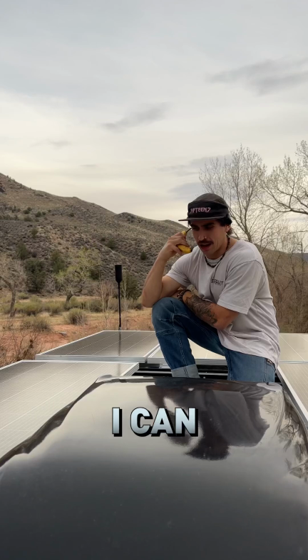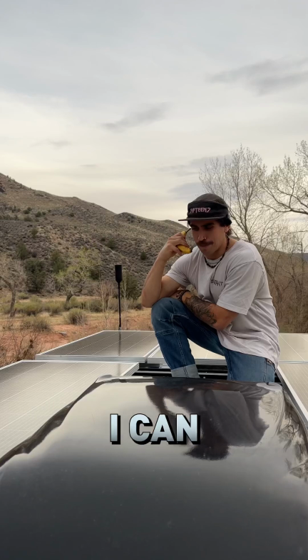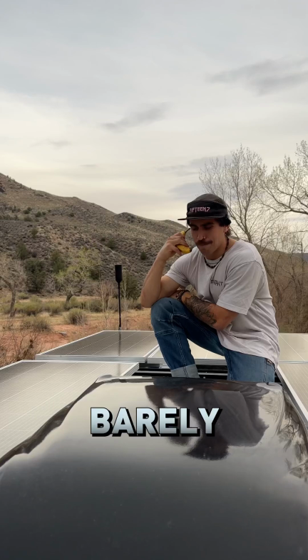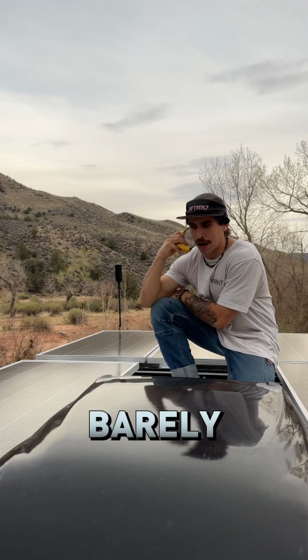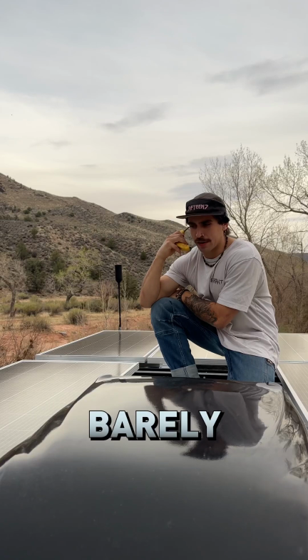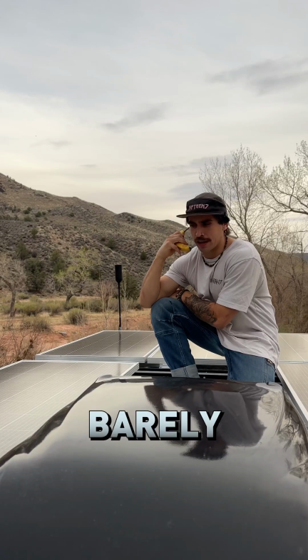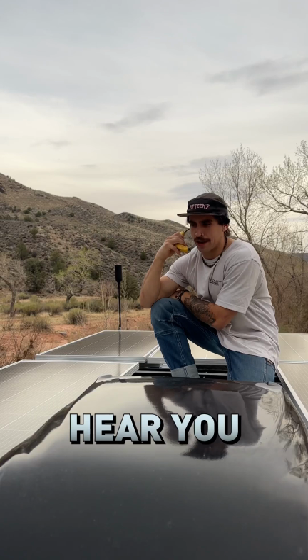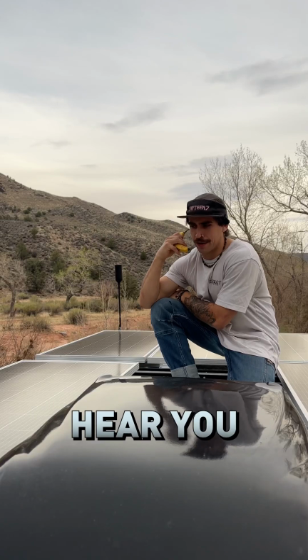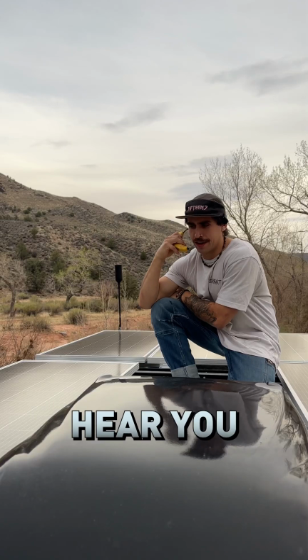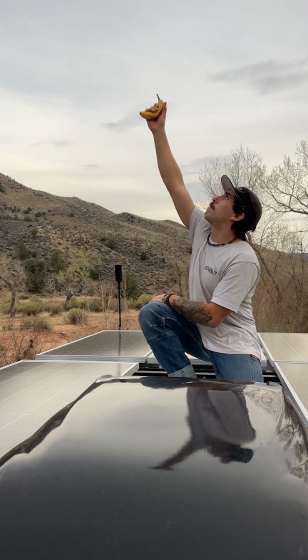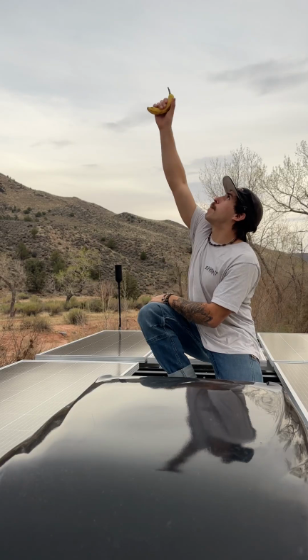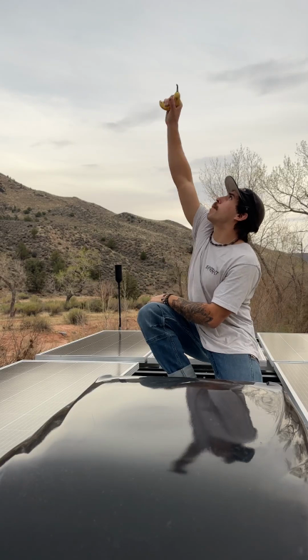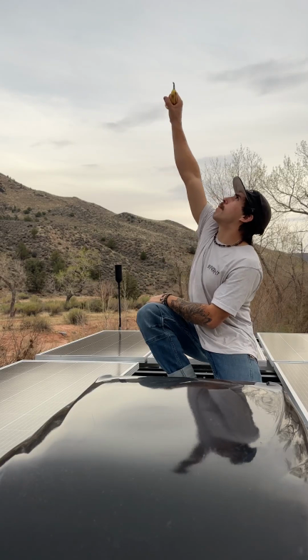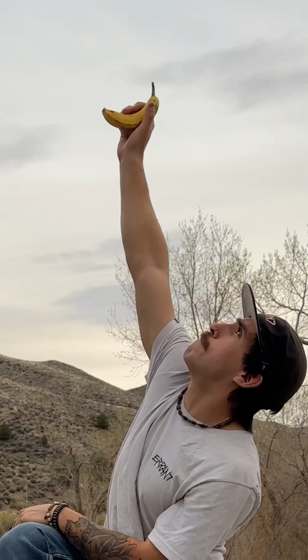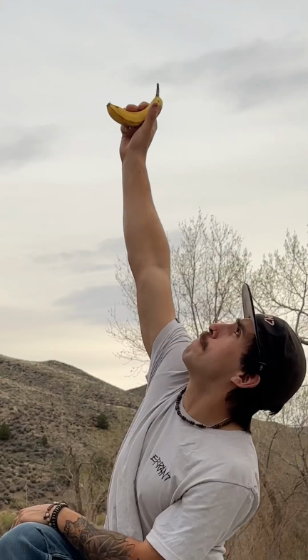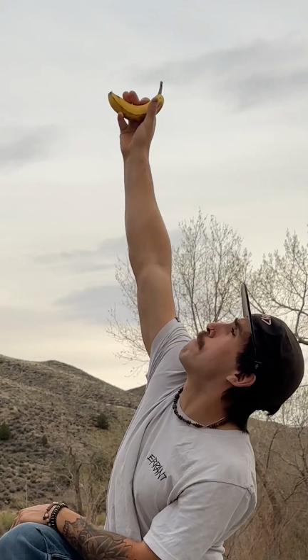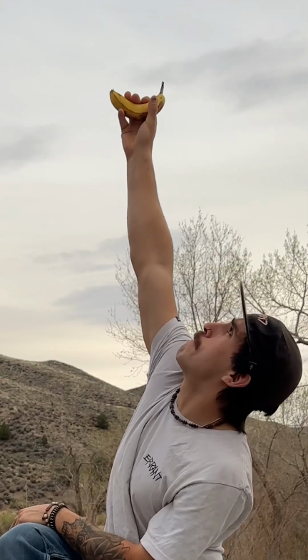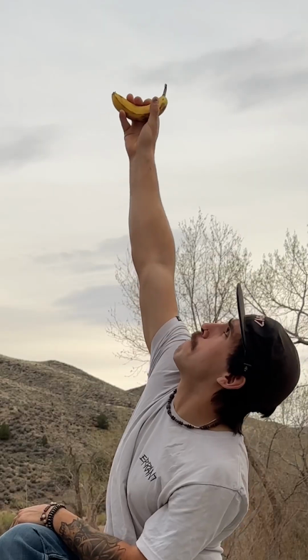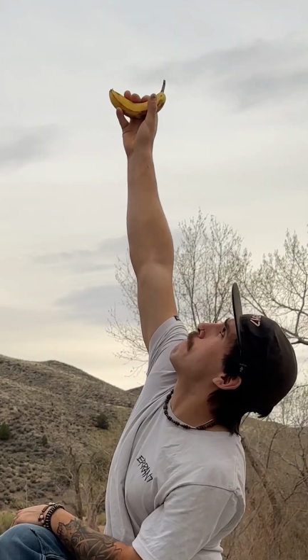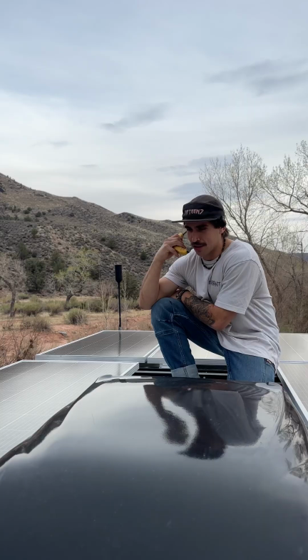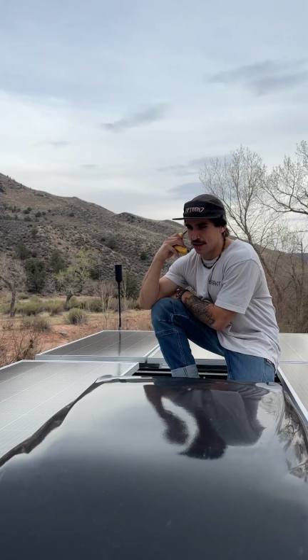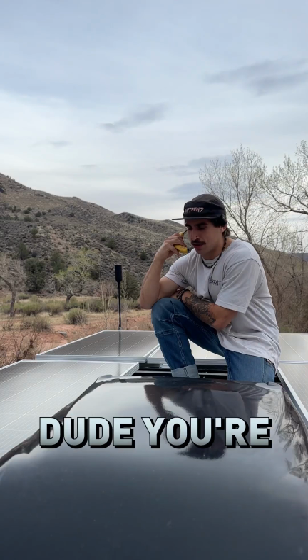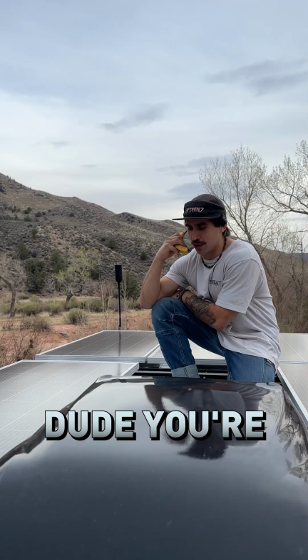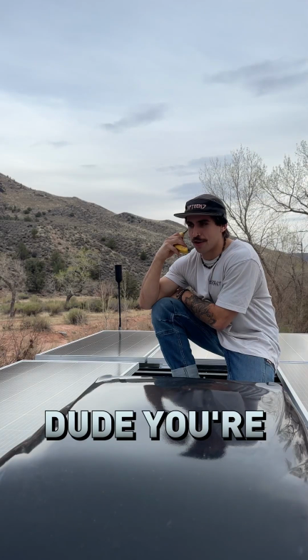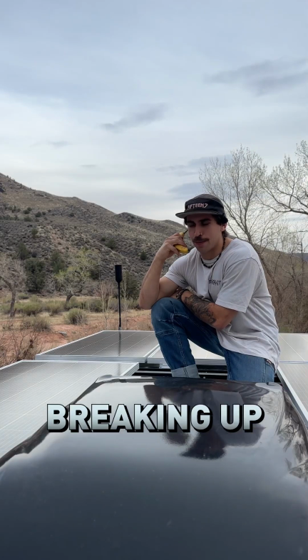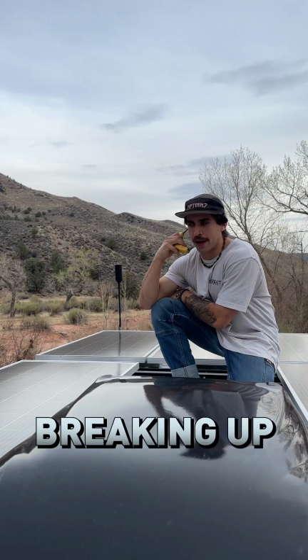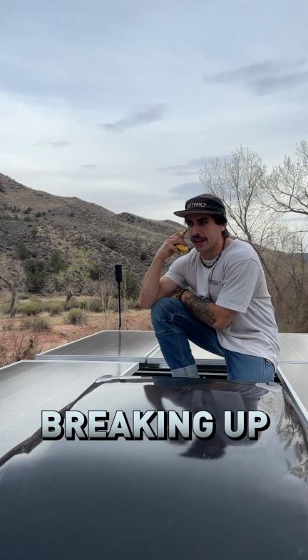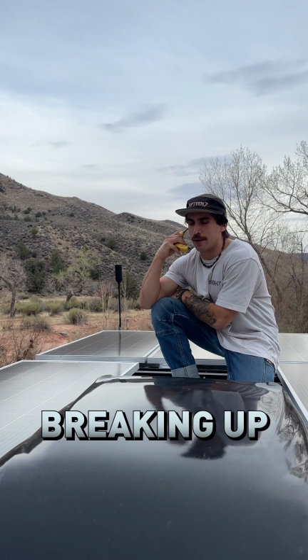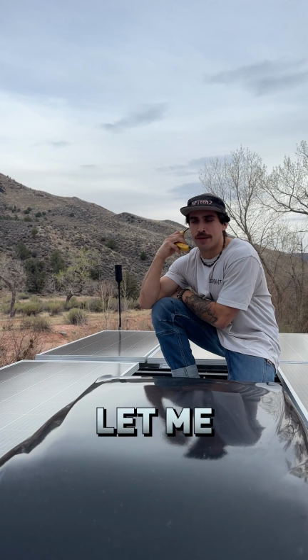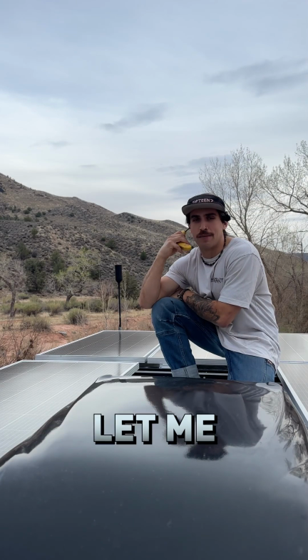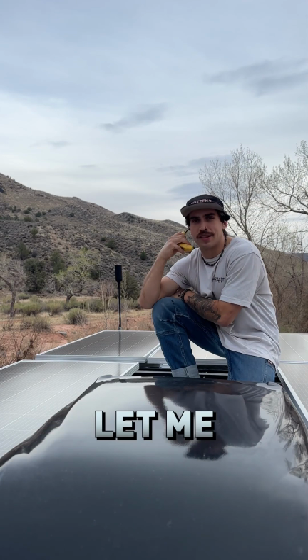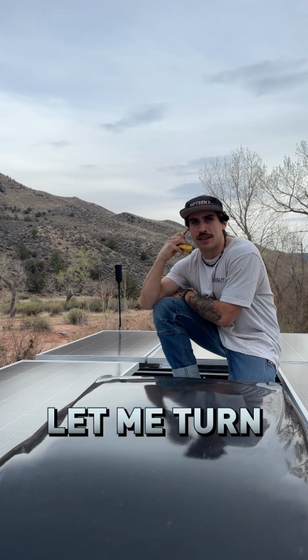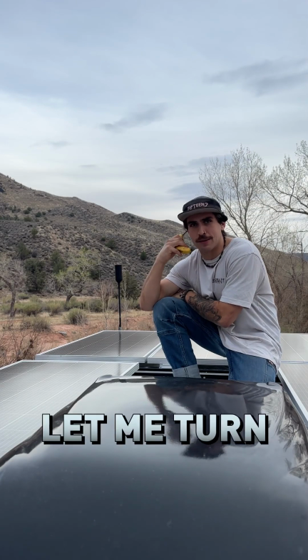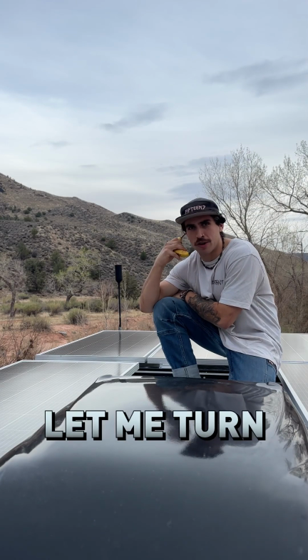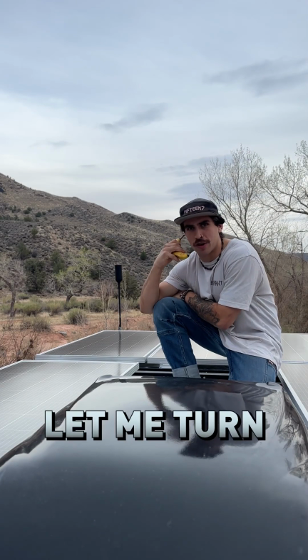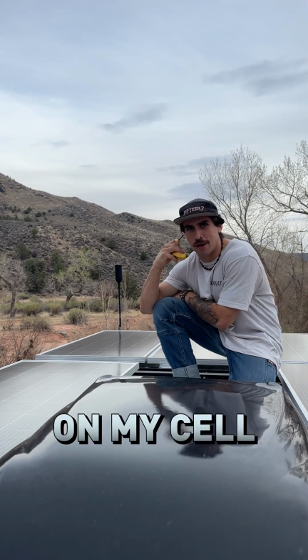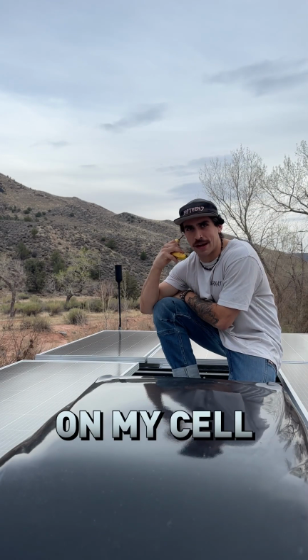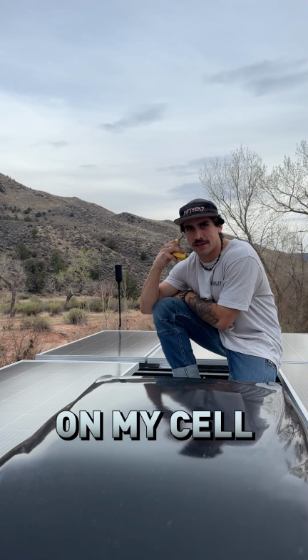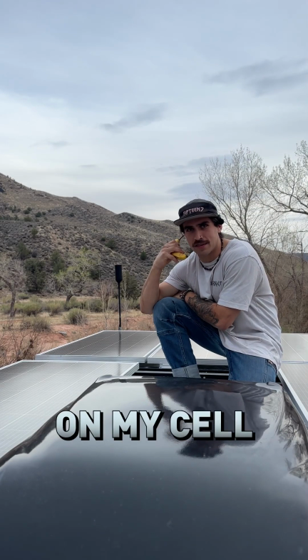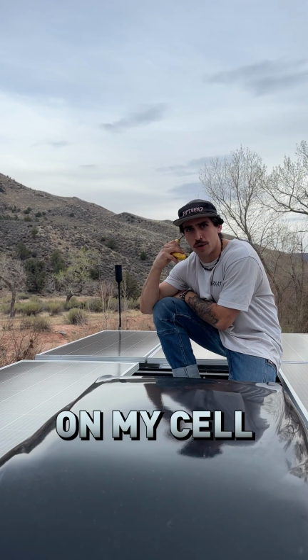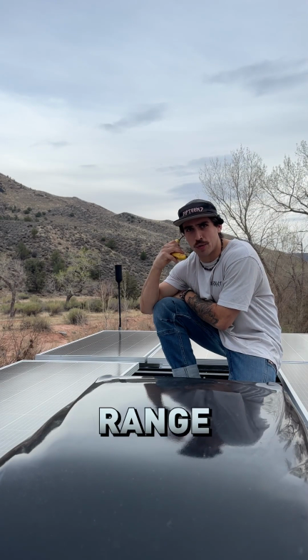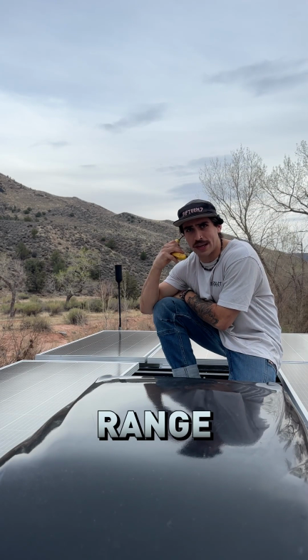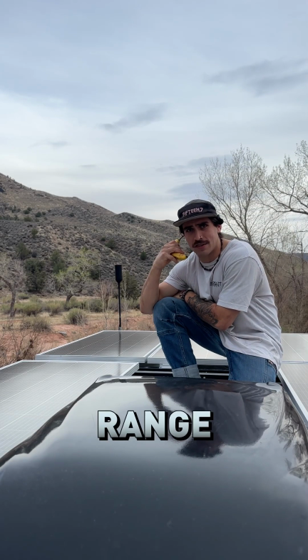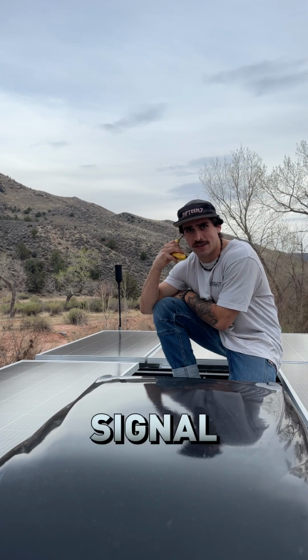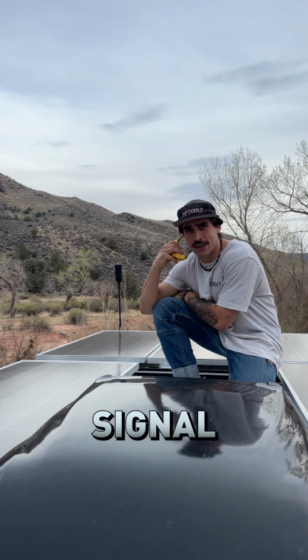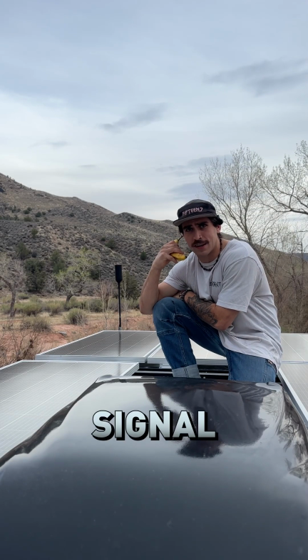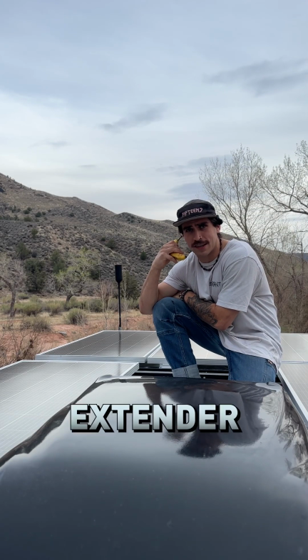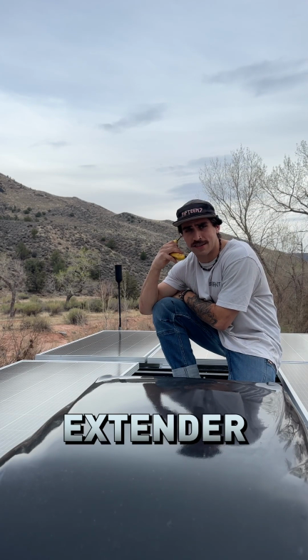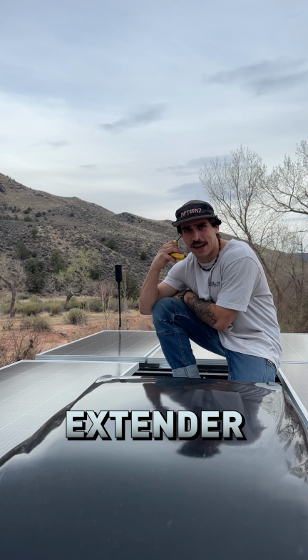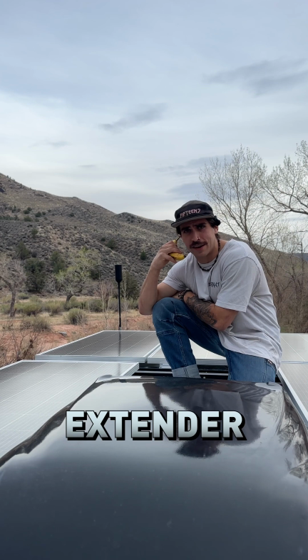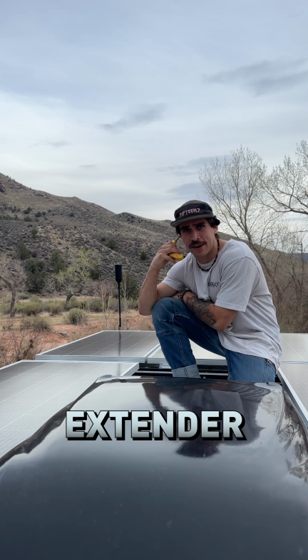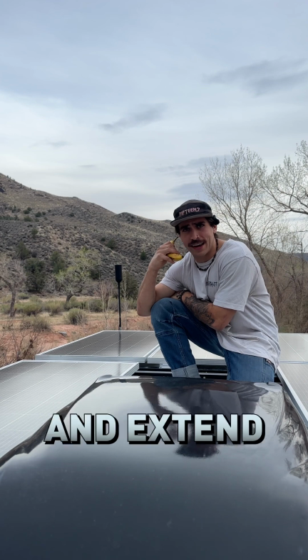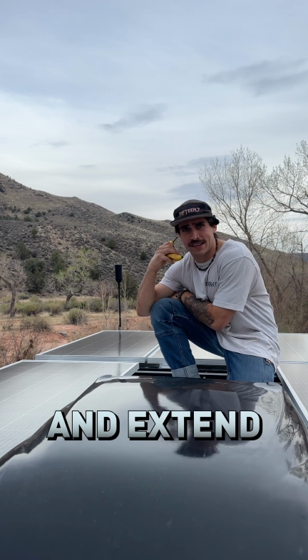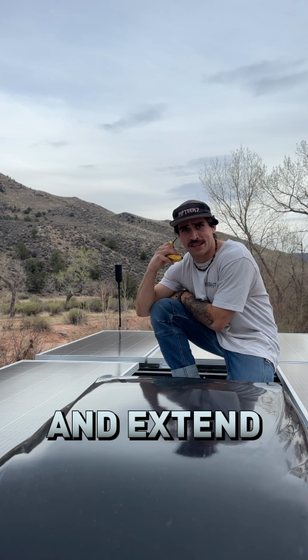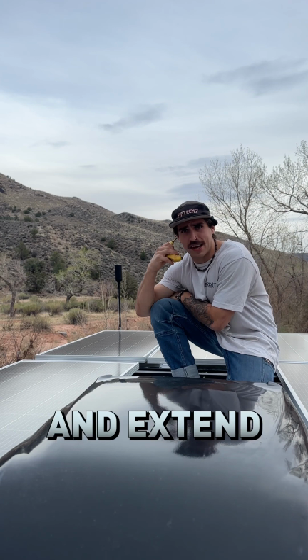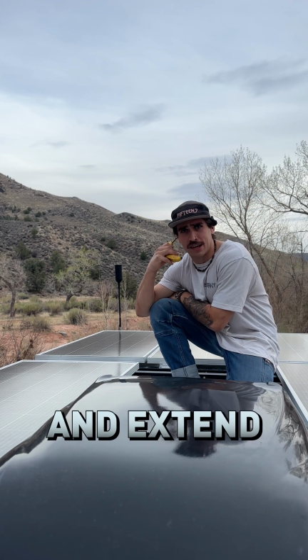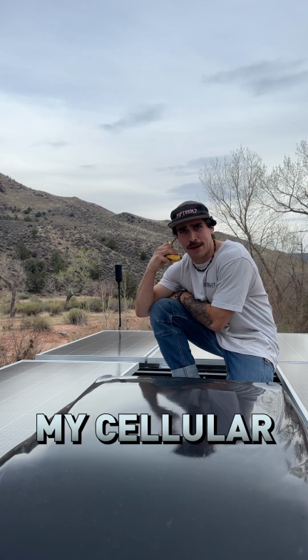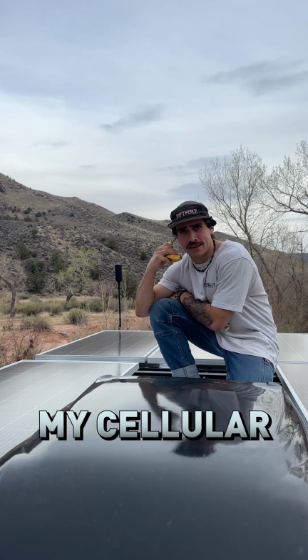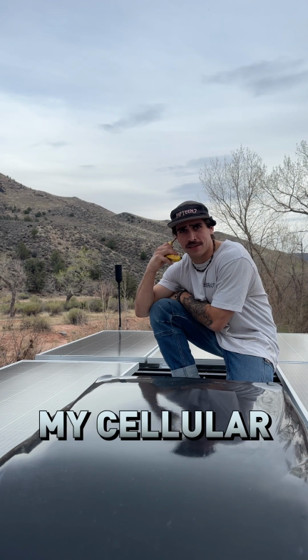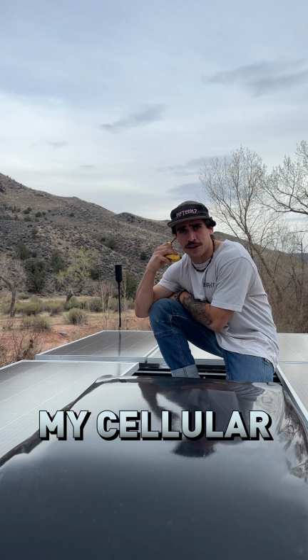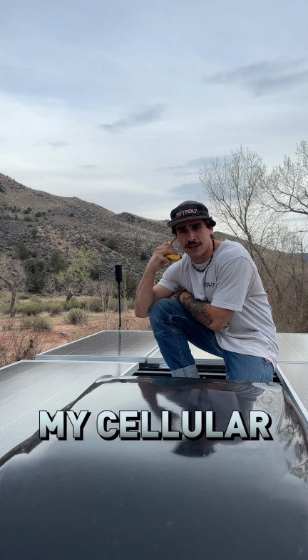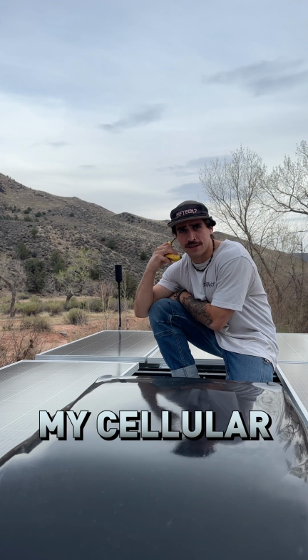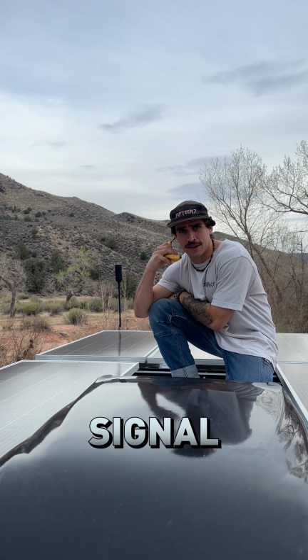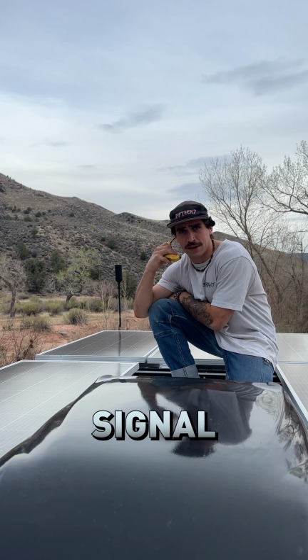I can barely hear you. Dude, you're breaking up. Let me turn on my cell range signal extender and extend my cellular signal.